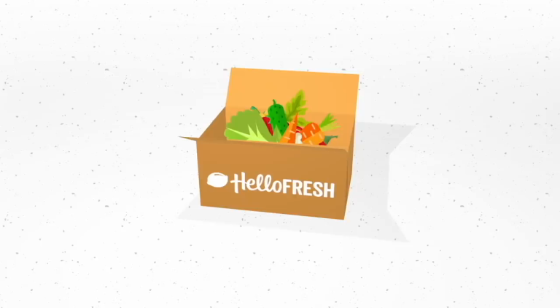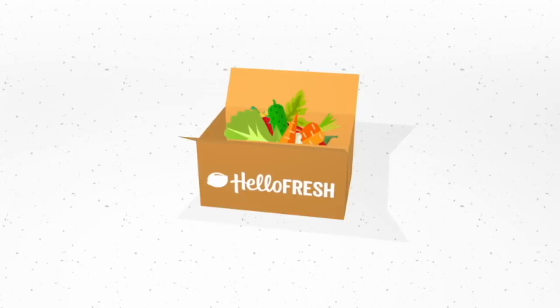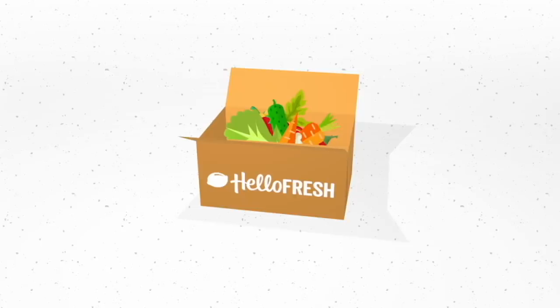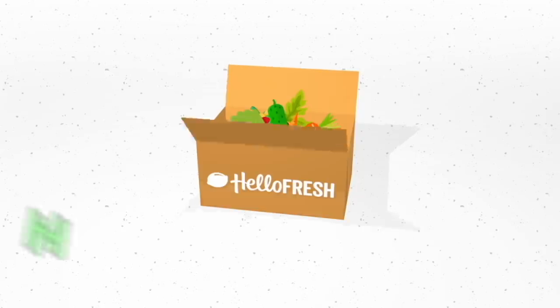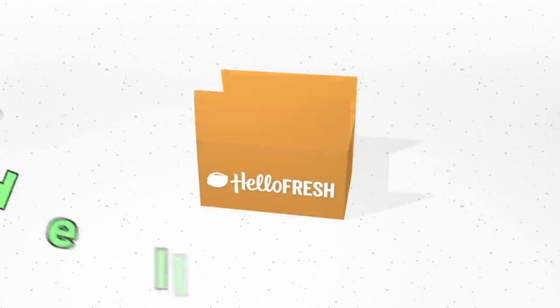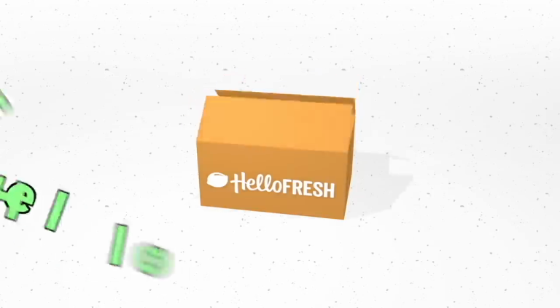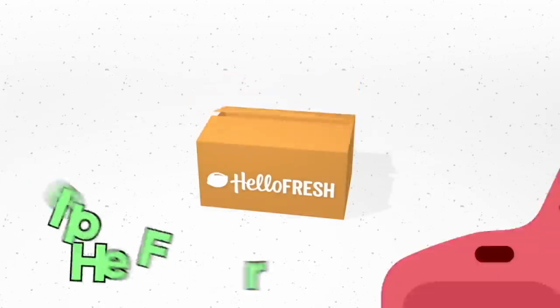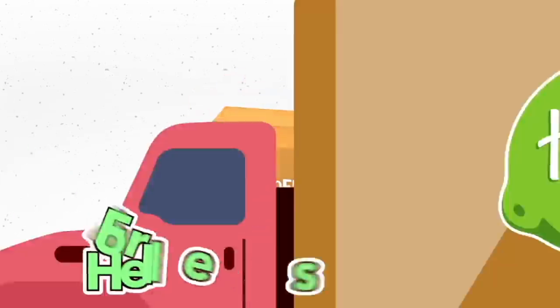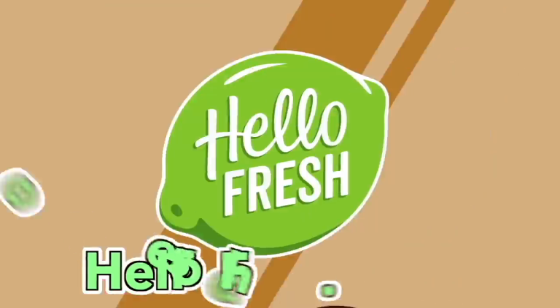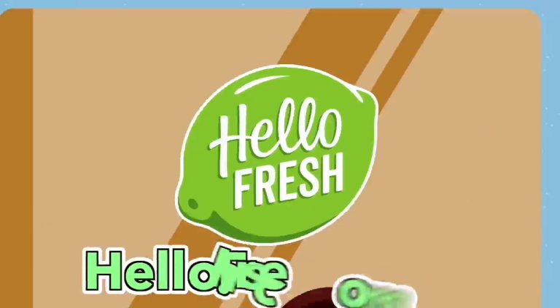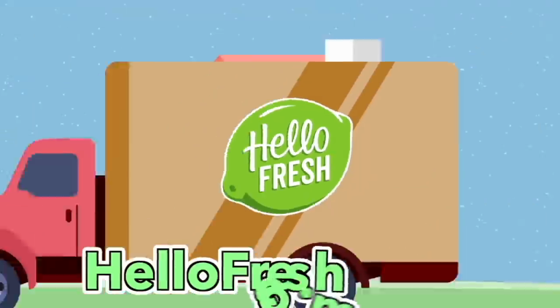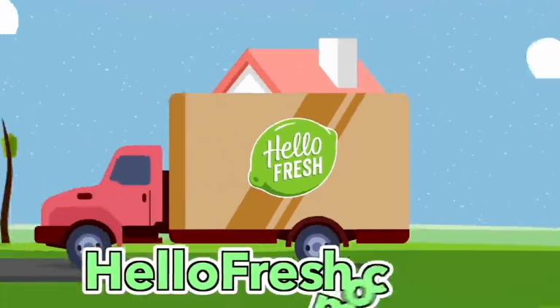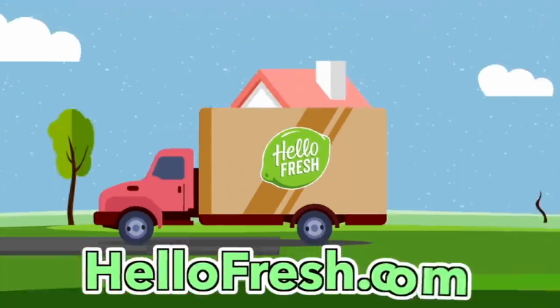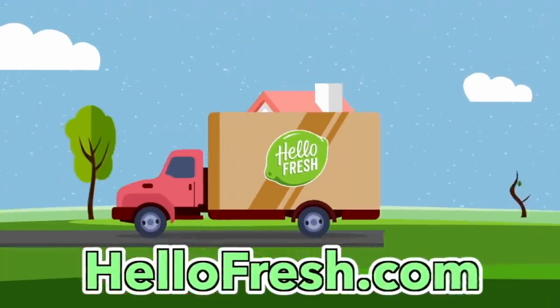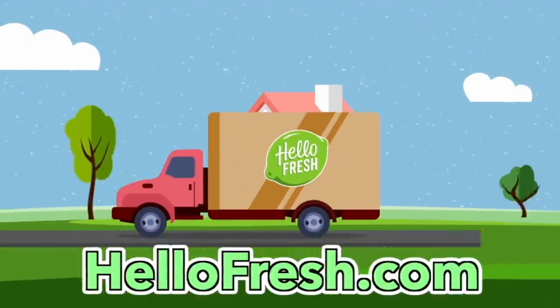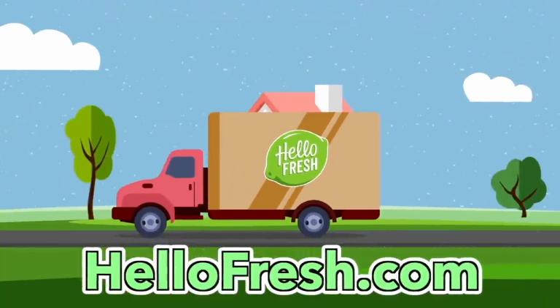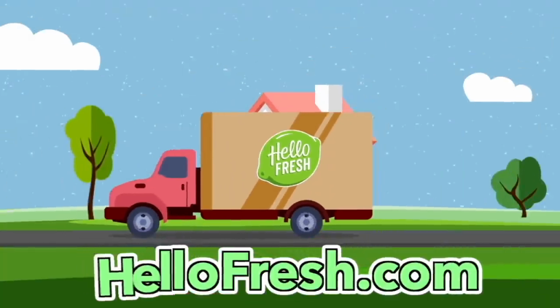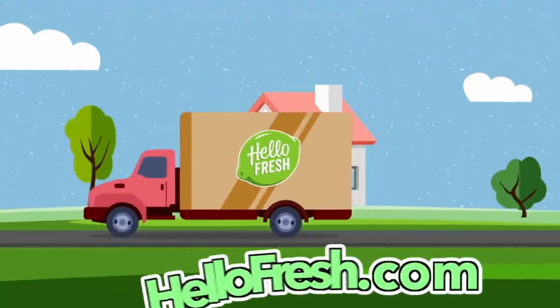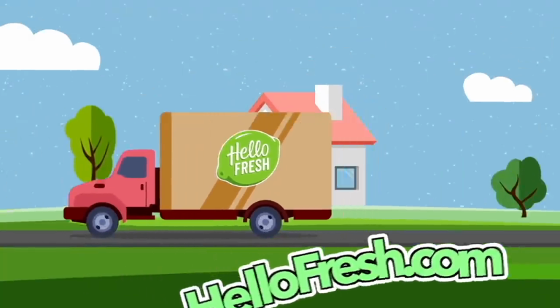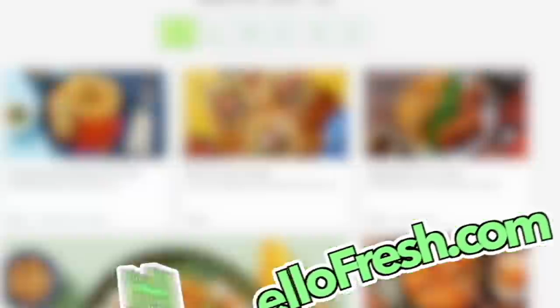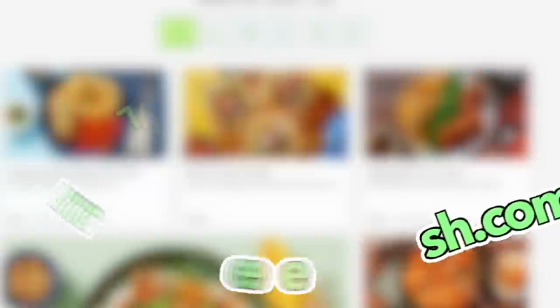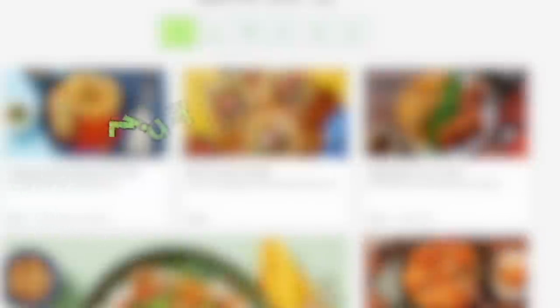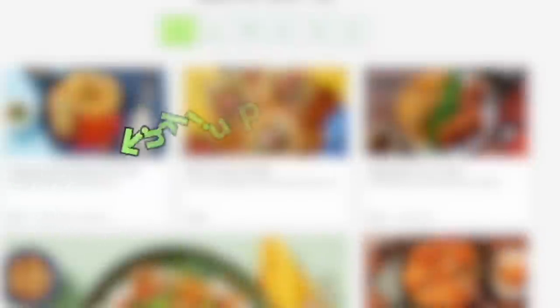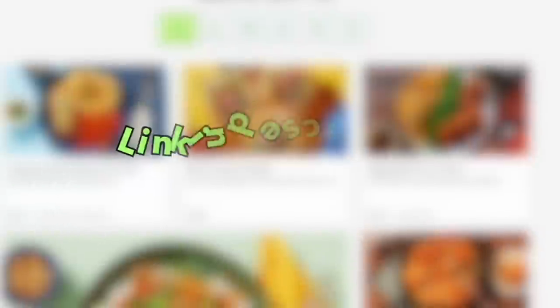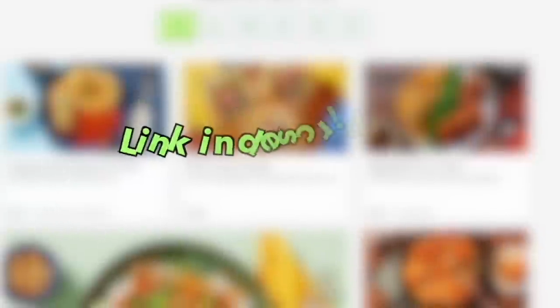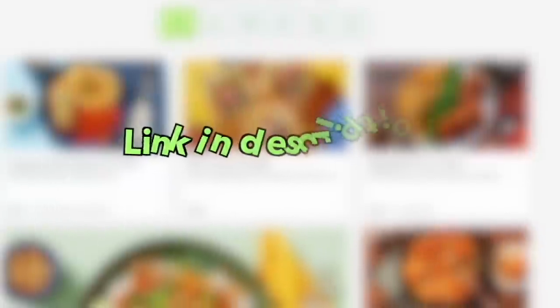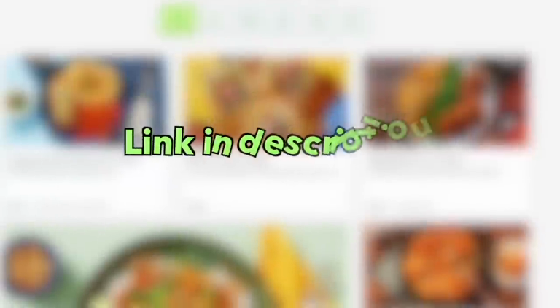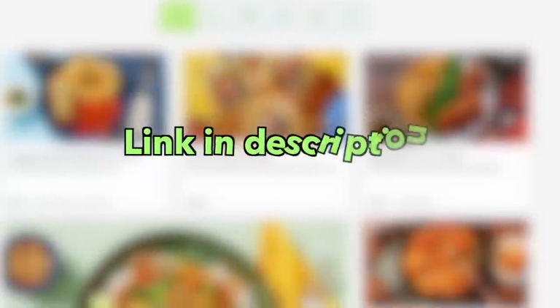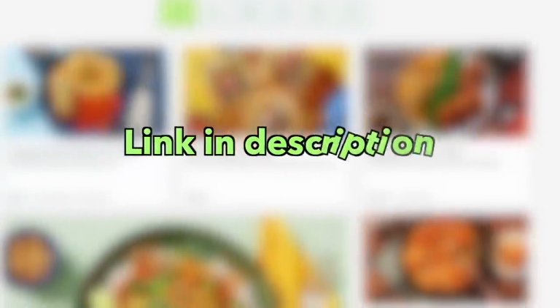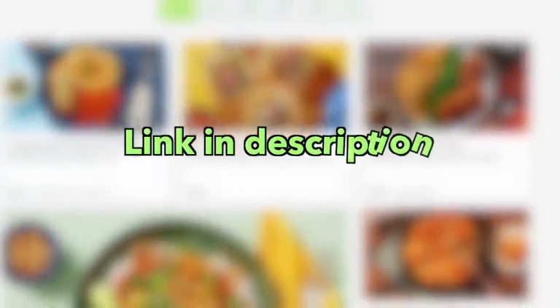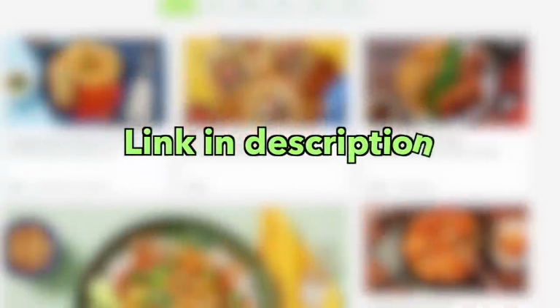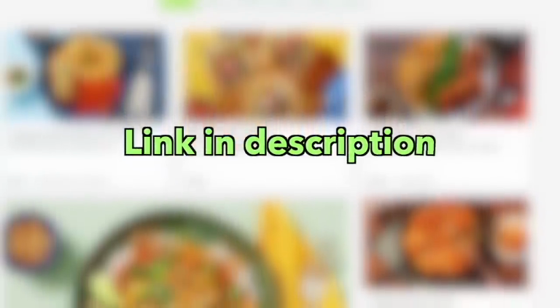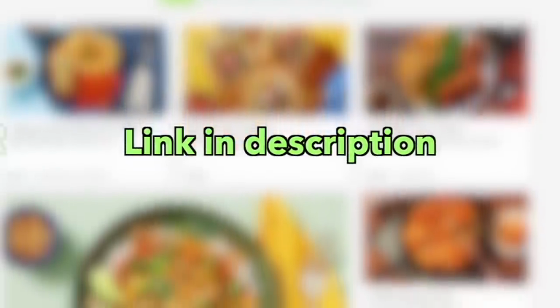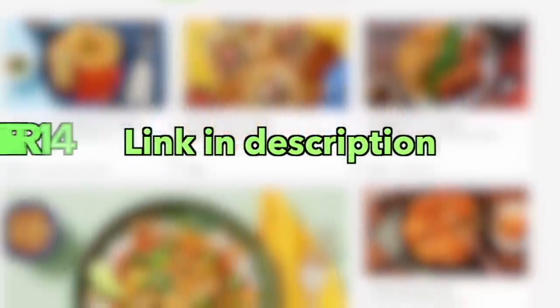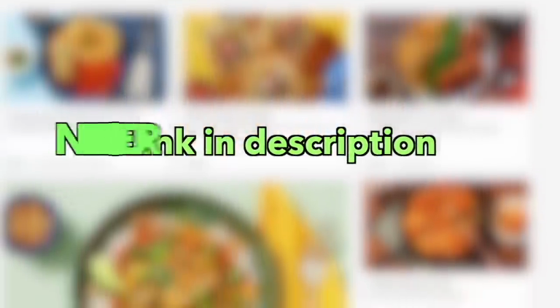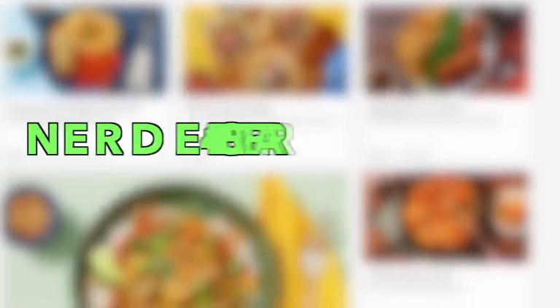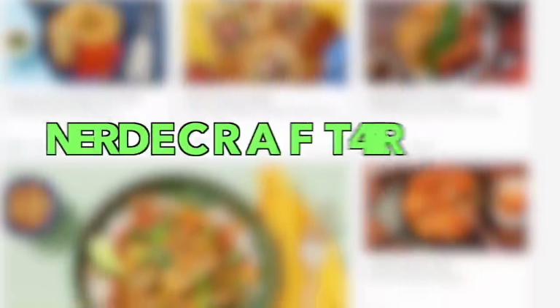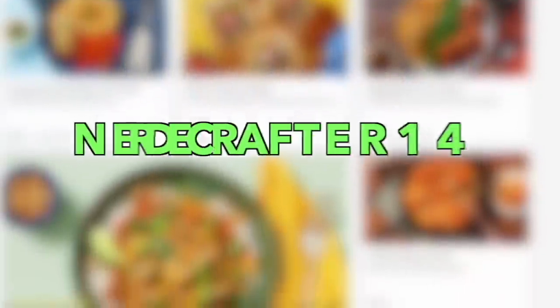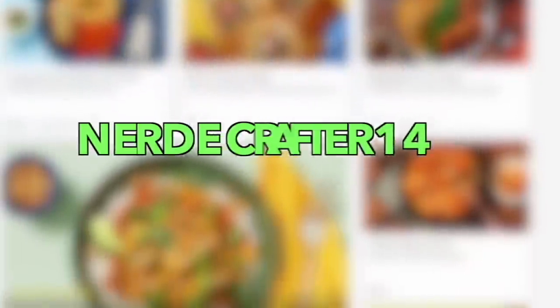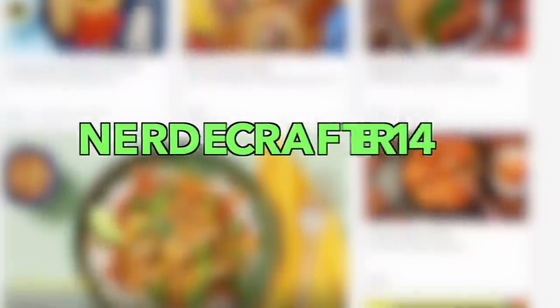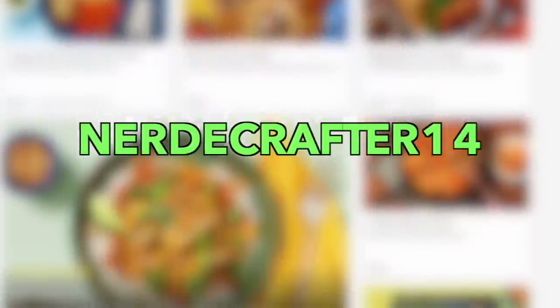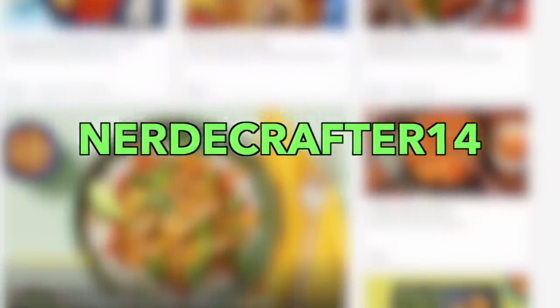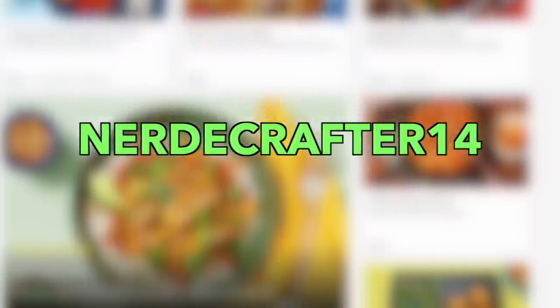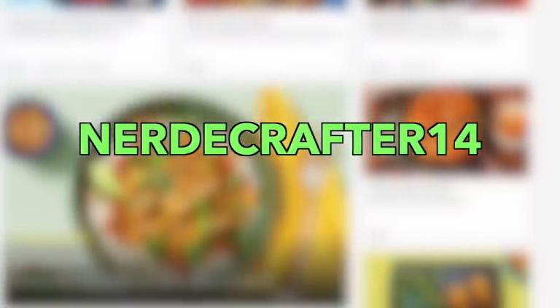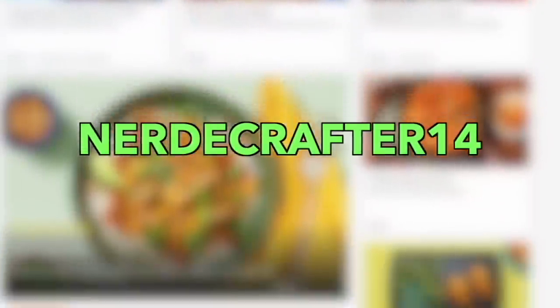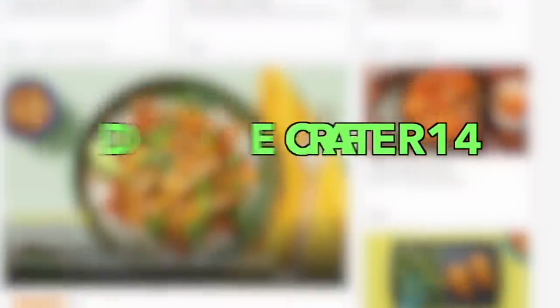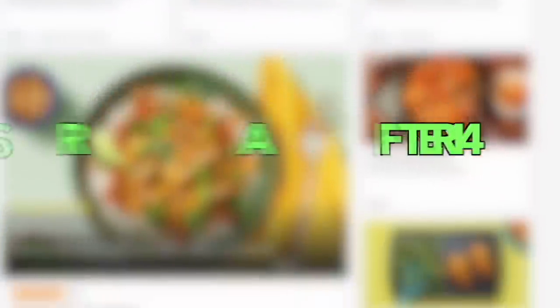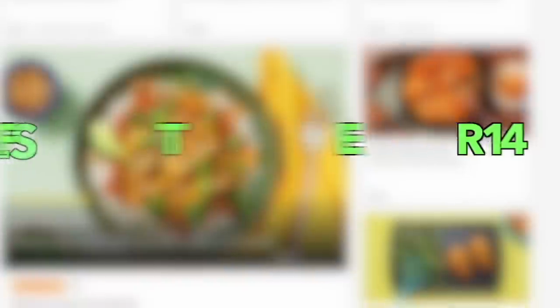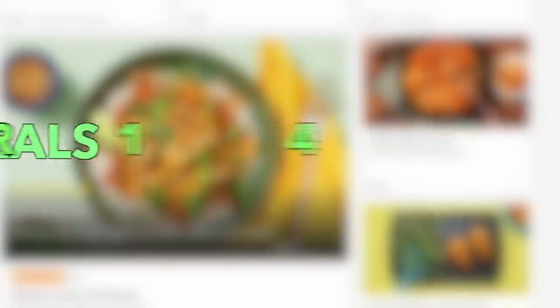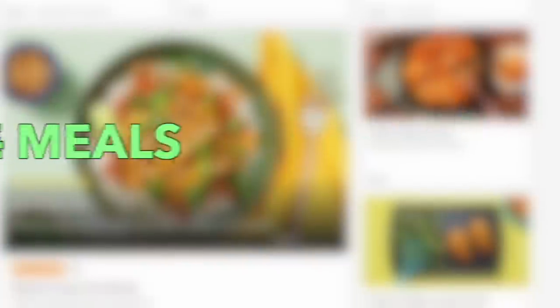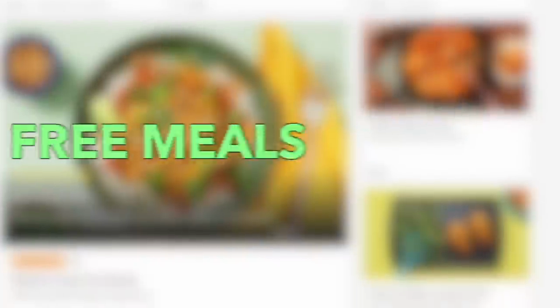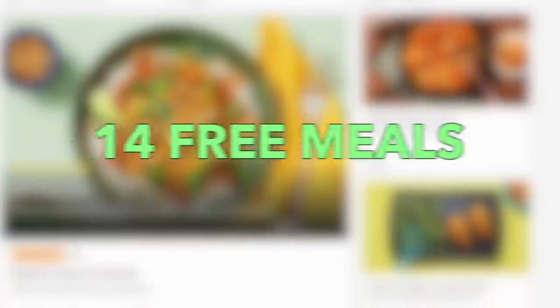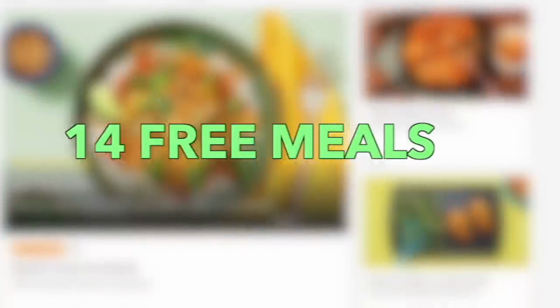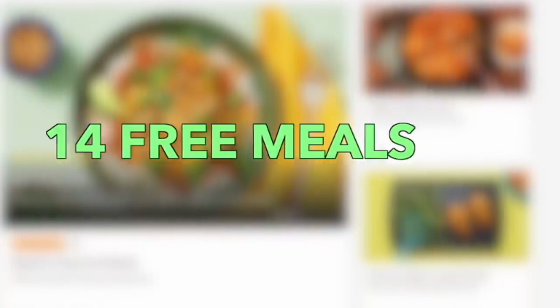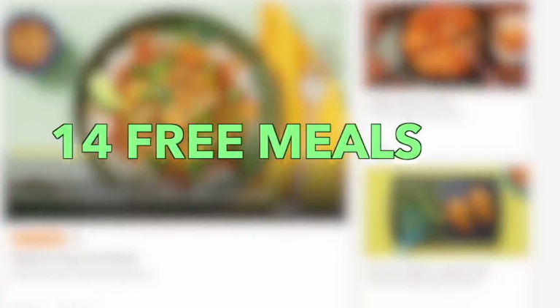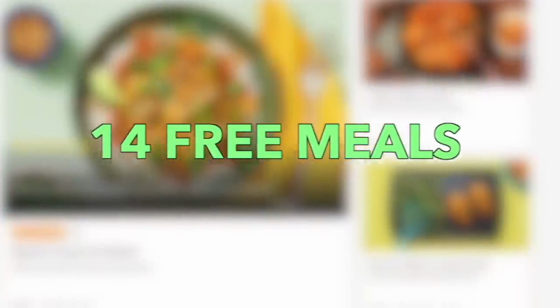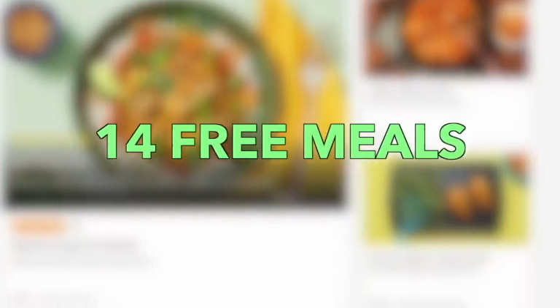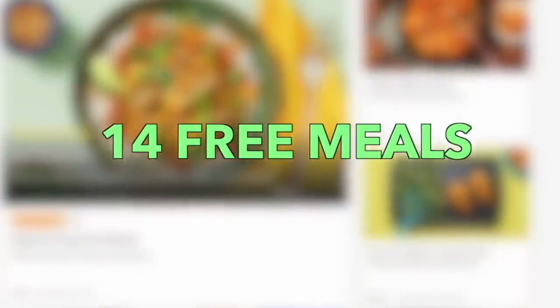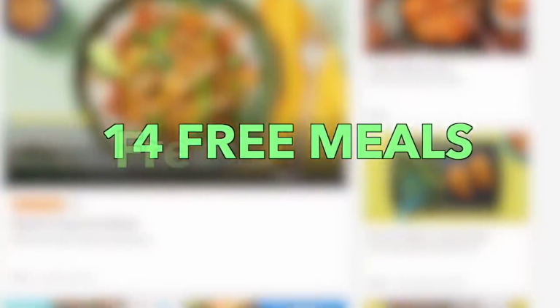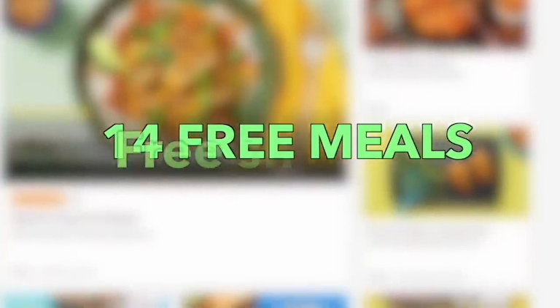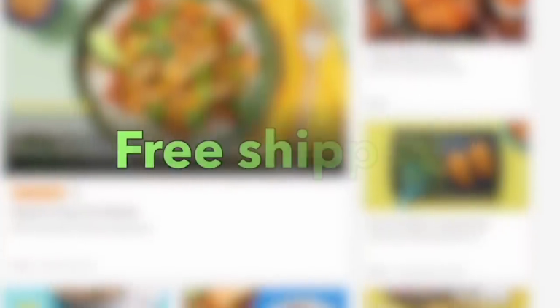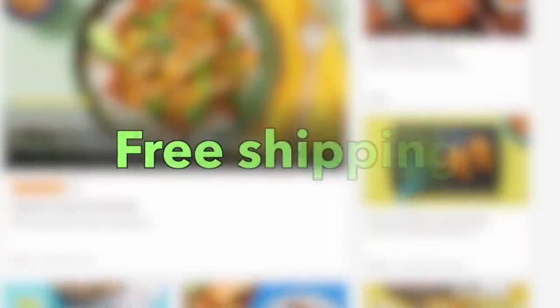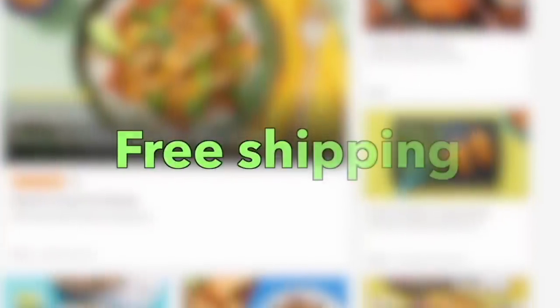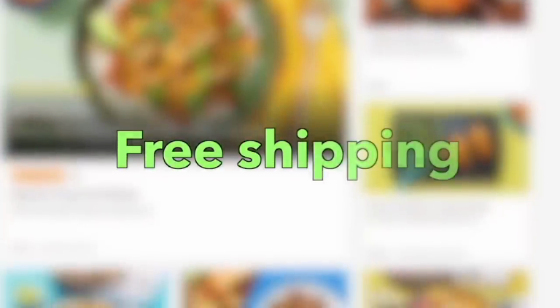Today's video is sponsored by HelloFresh. Check the link down below and use code NERDYCRAFTER14 for 14 free meals and free shipping.